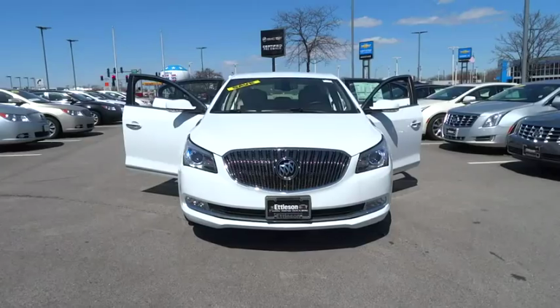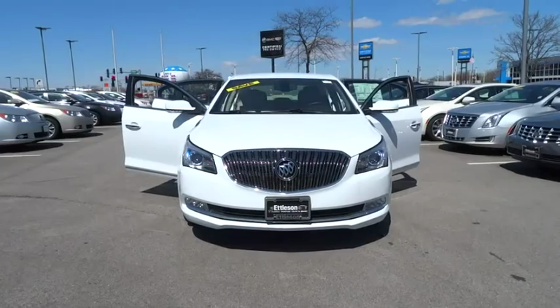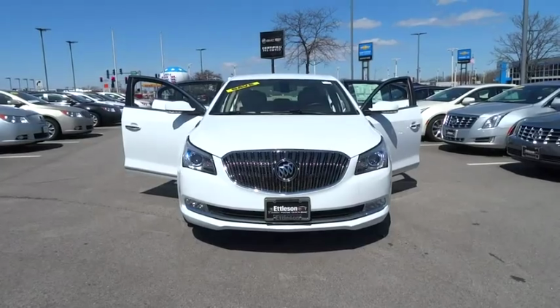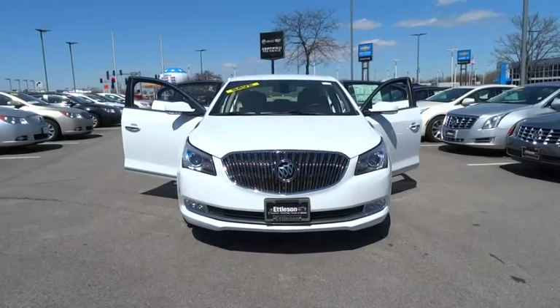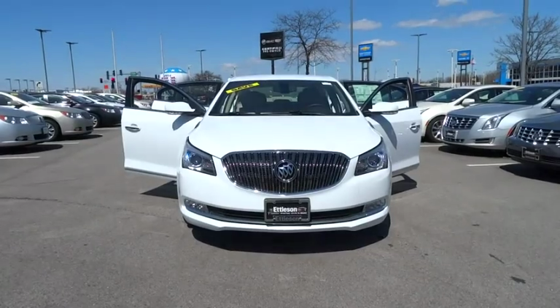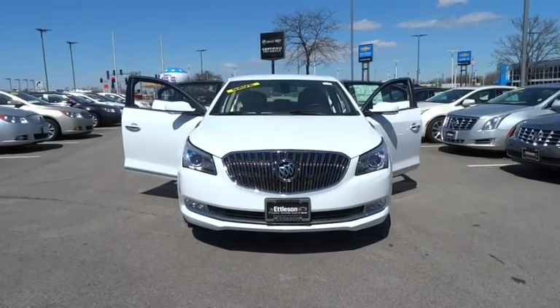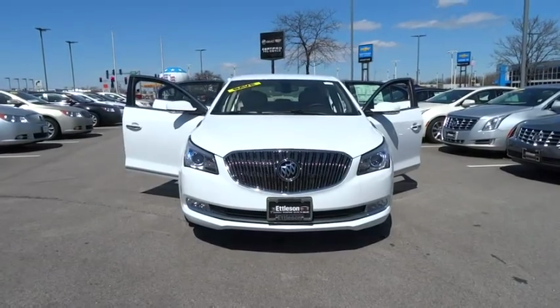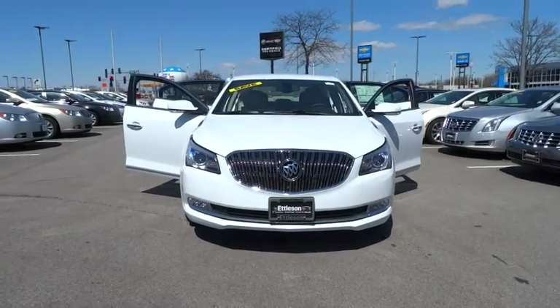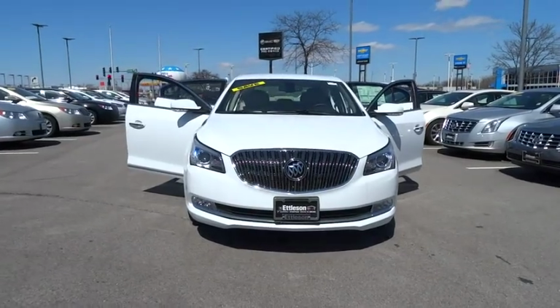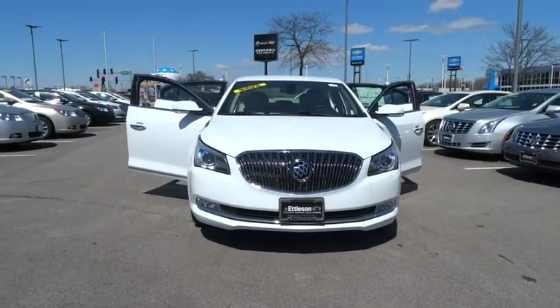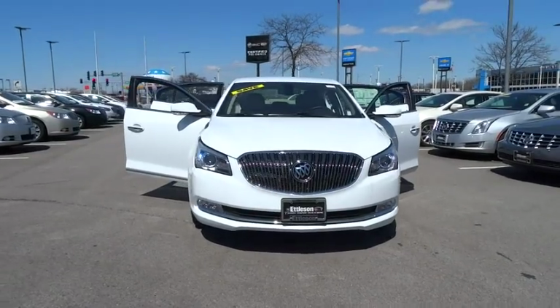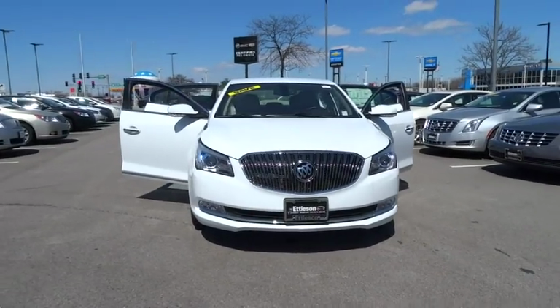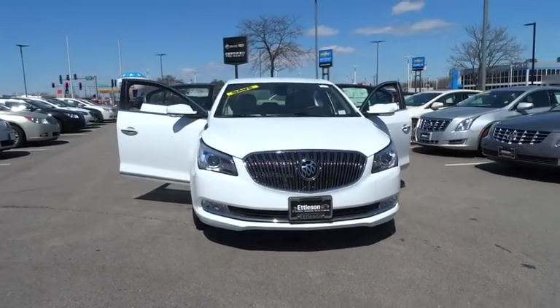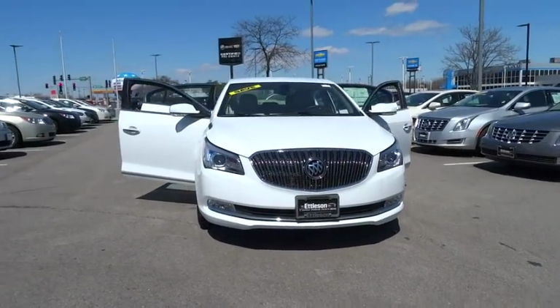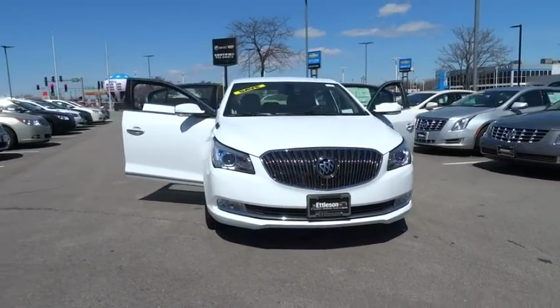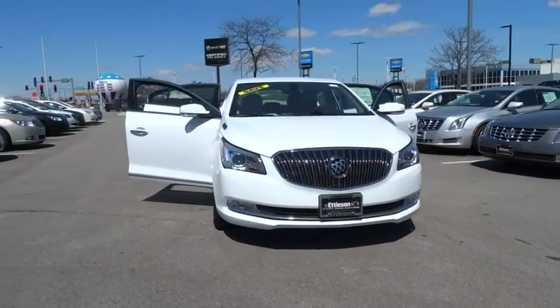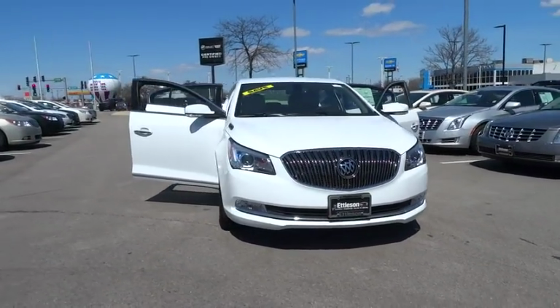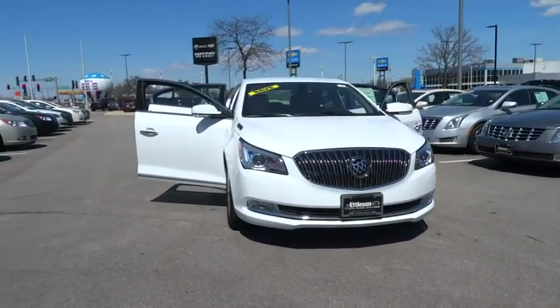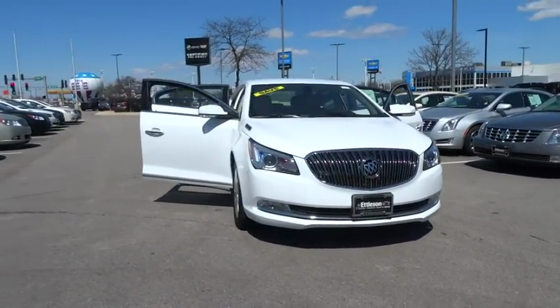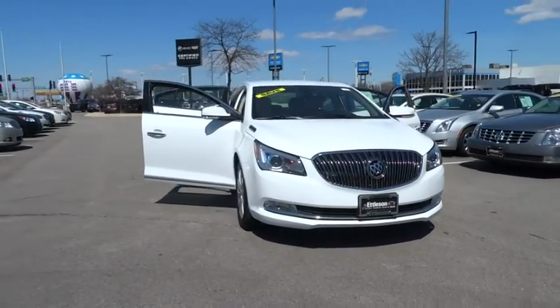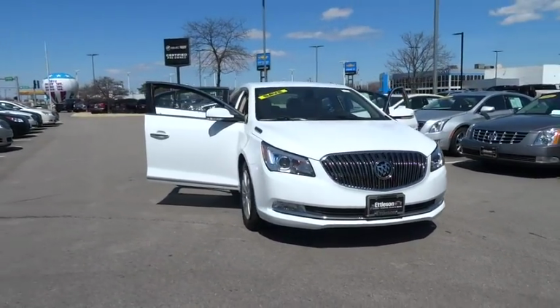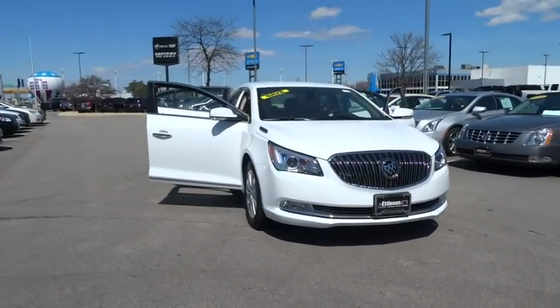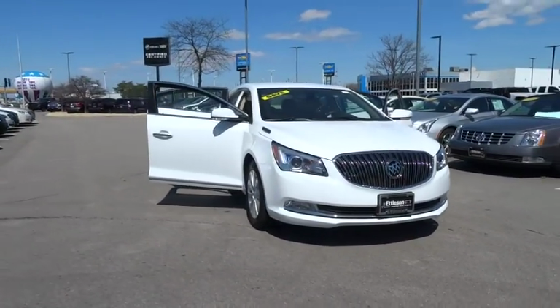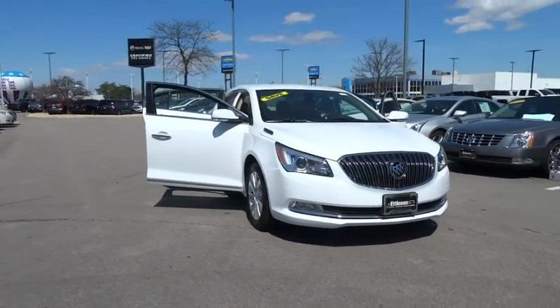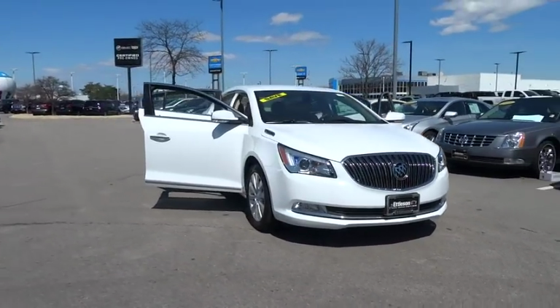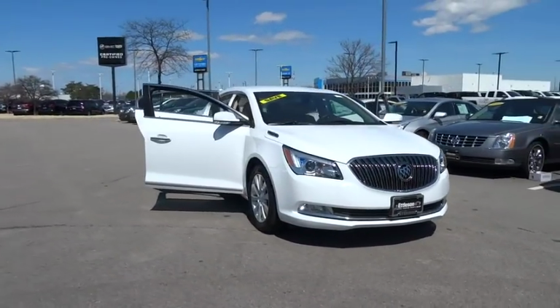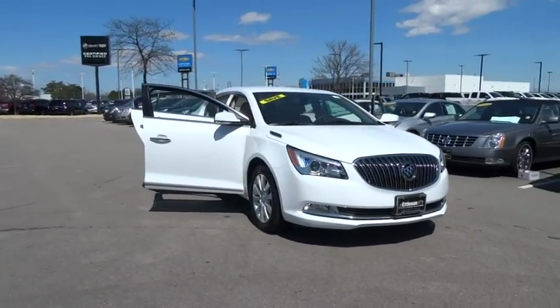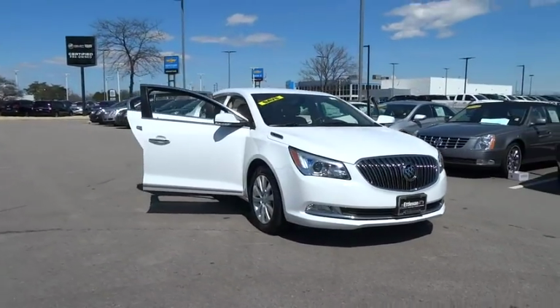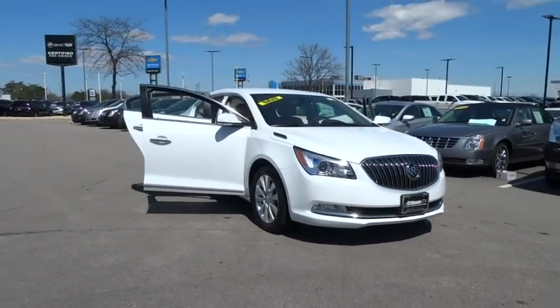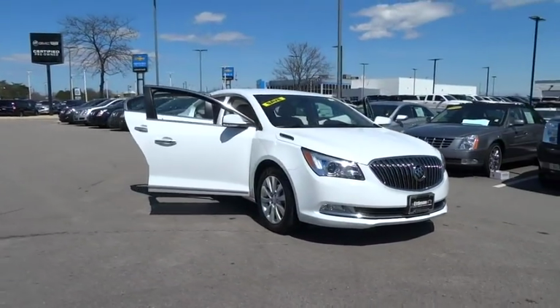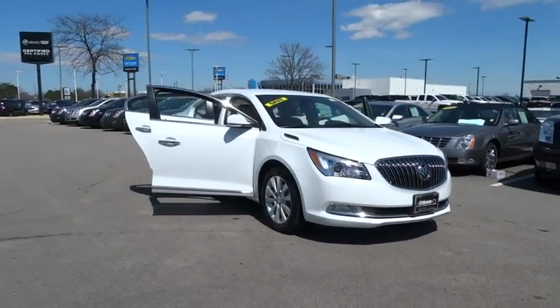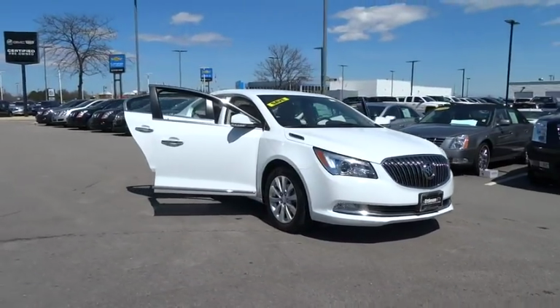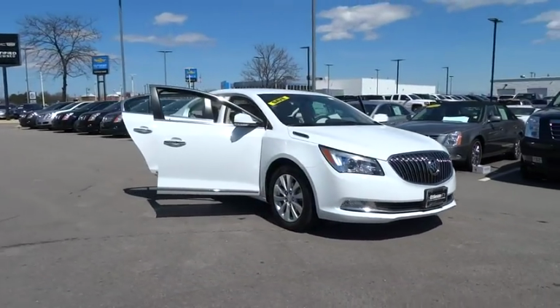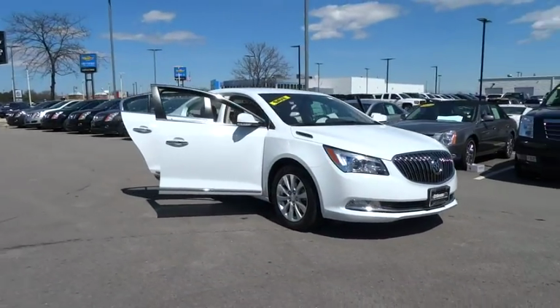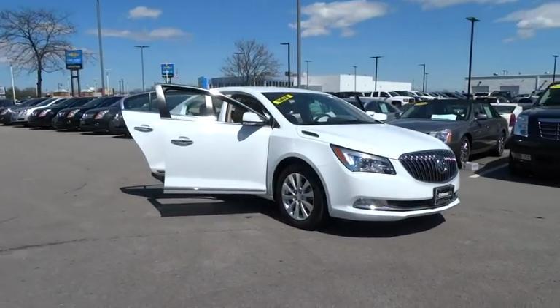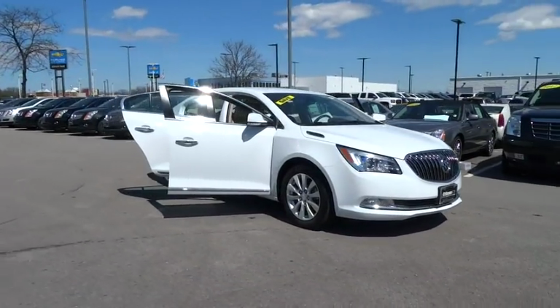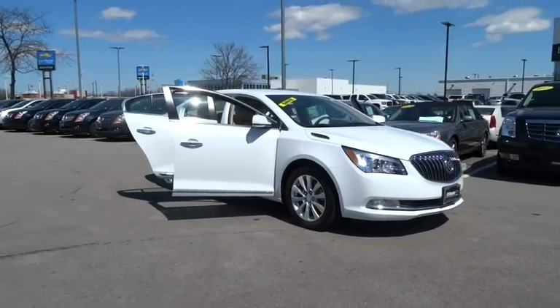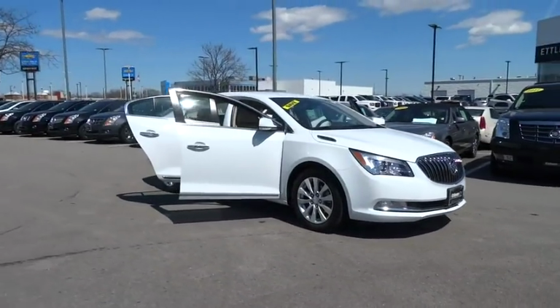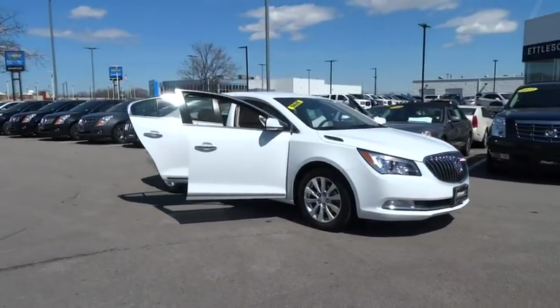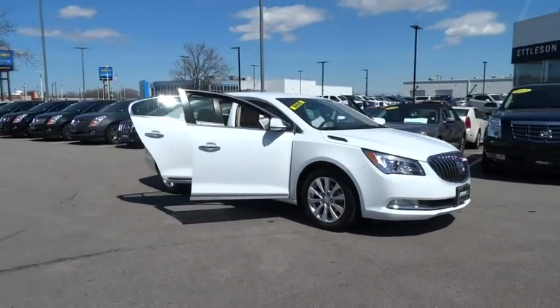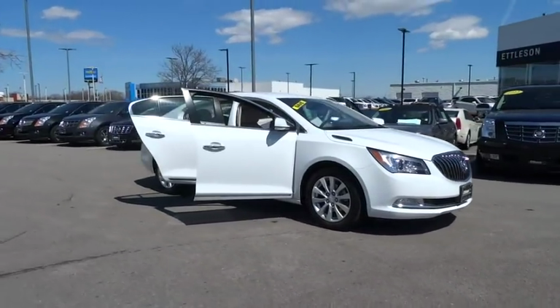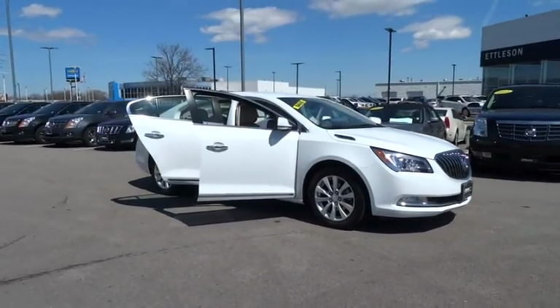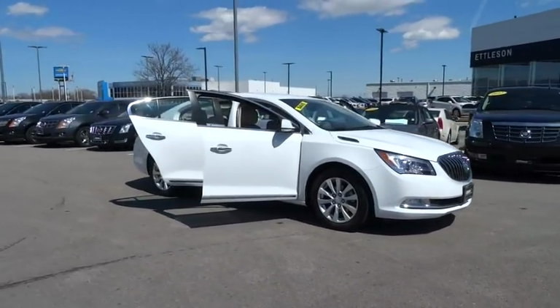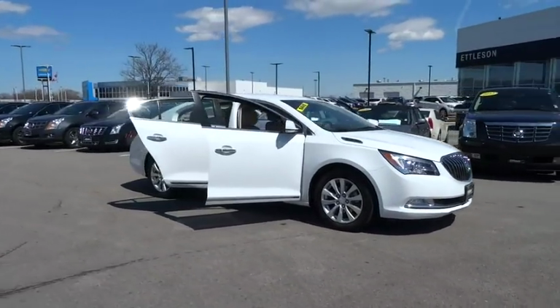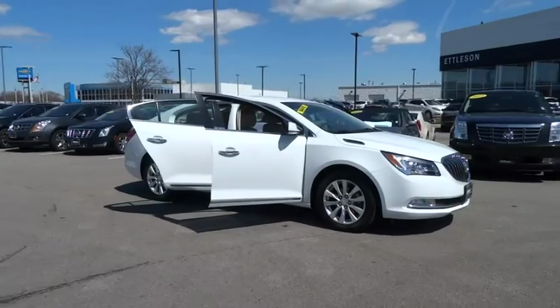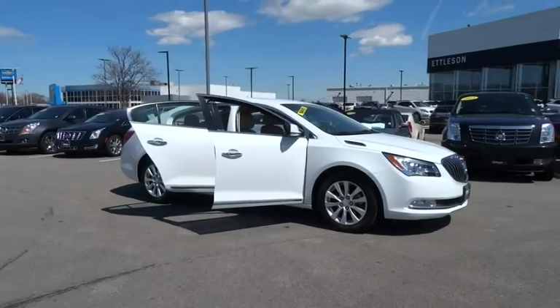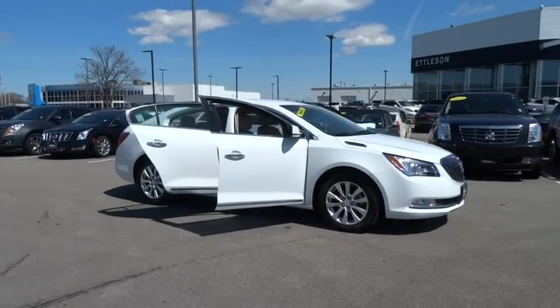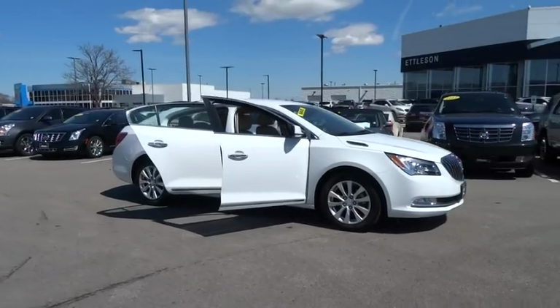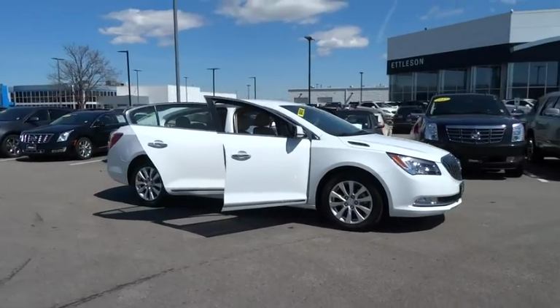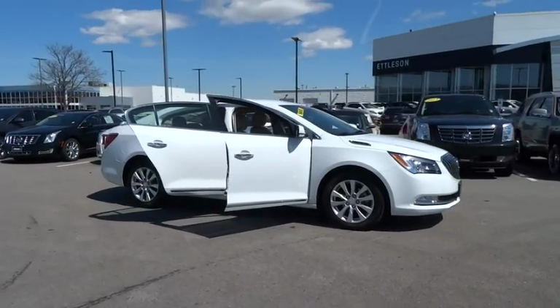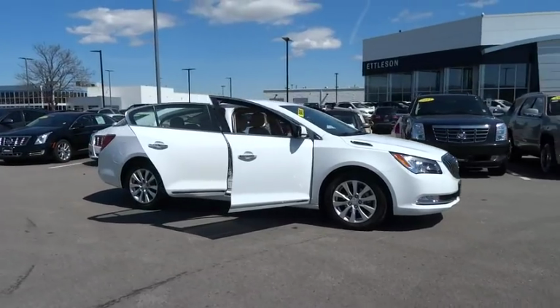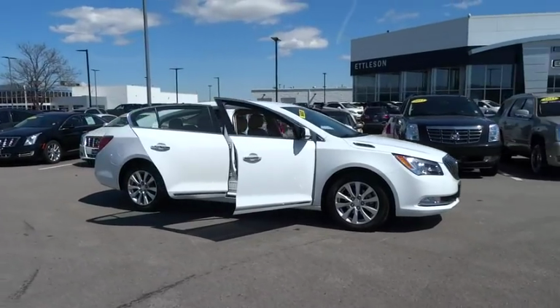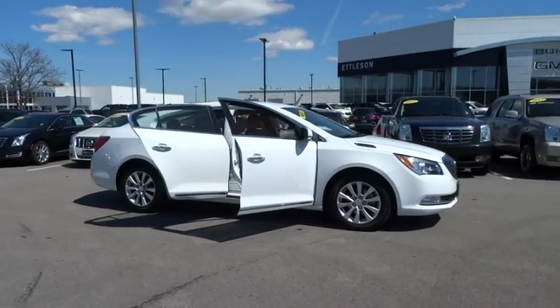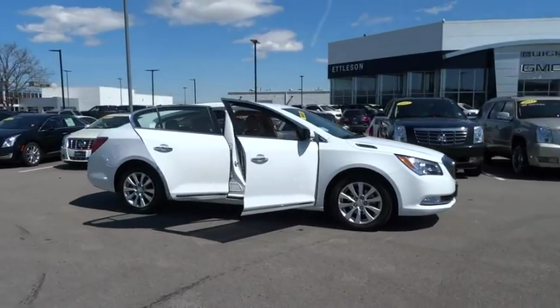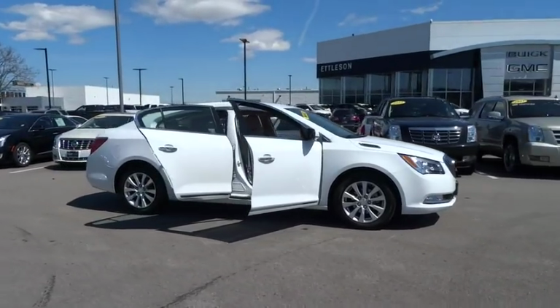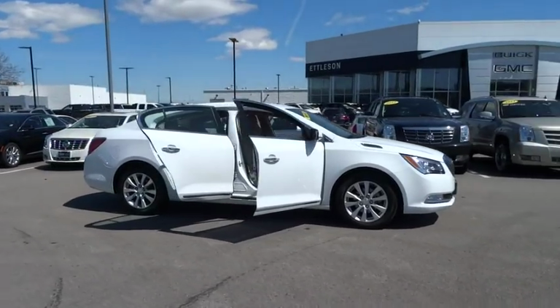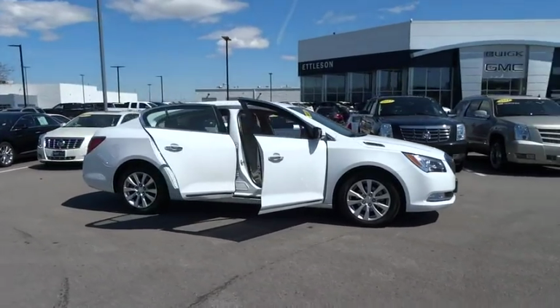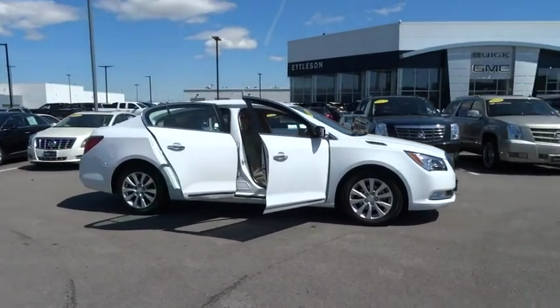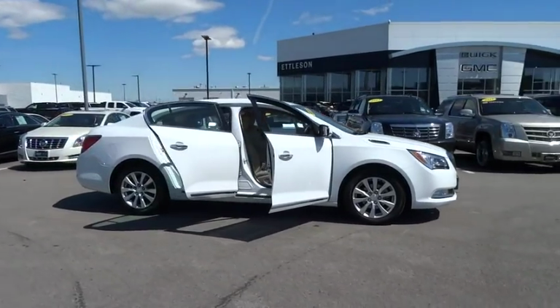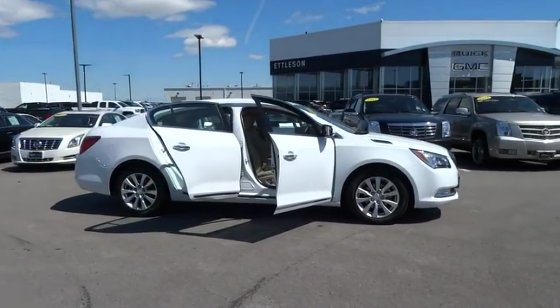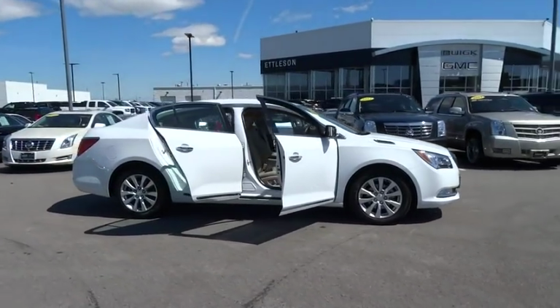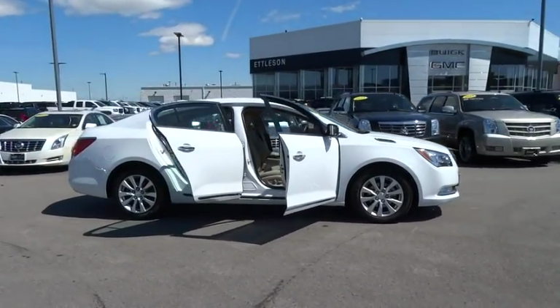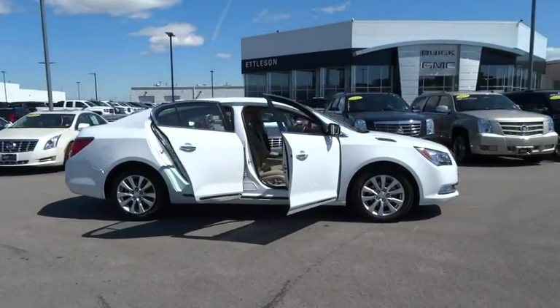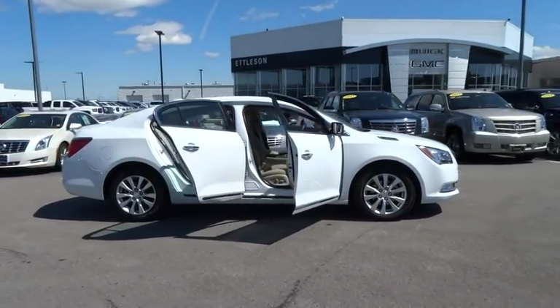2016 LaCrosse. The Buick LaCrosse has a quiet interior, steady and supple ride, and responsive handling.